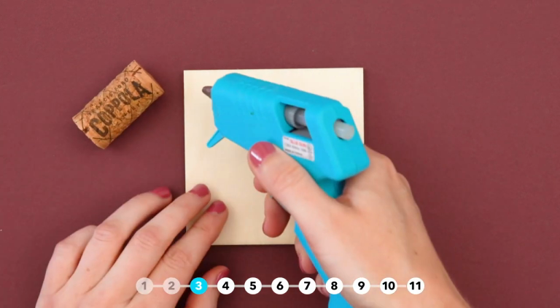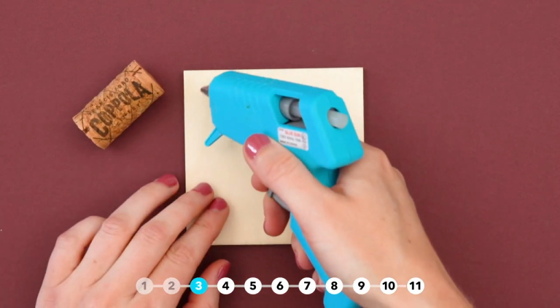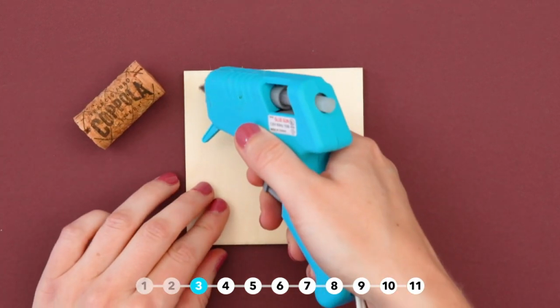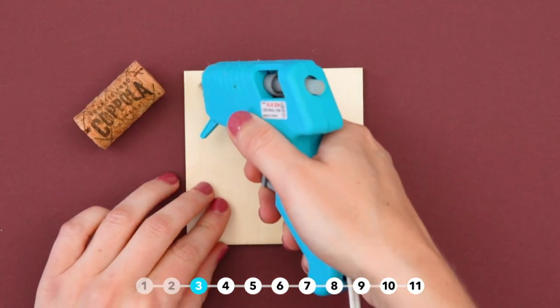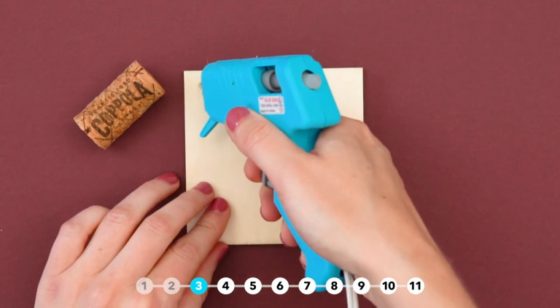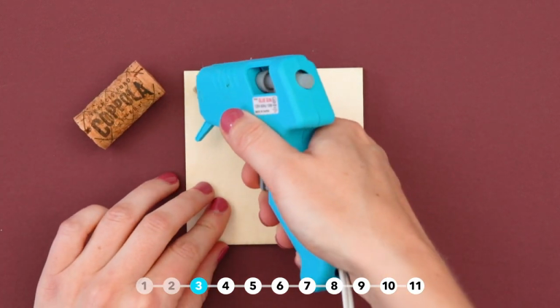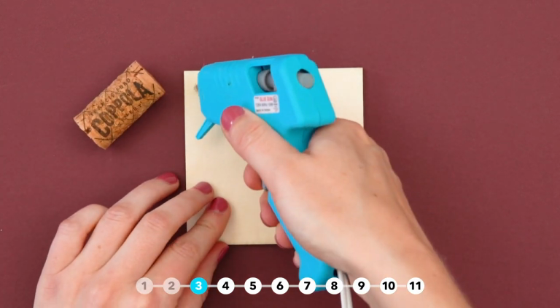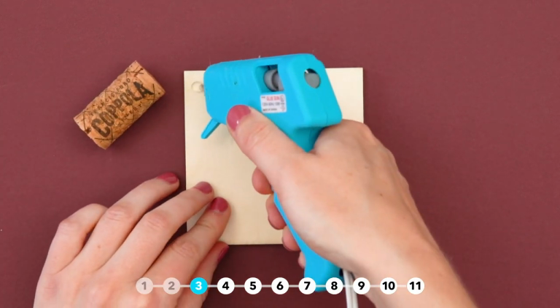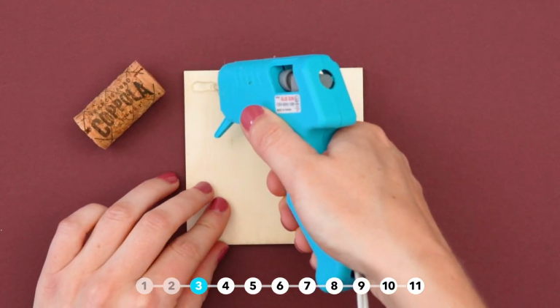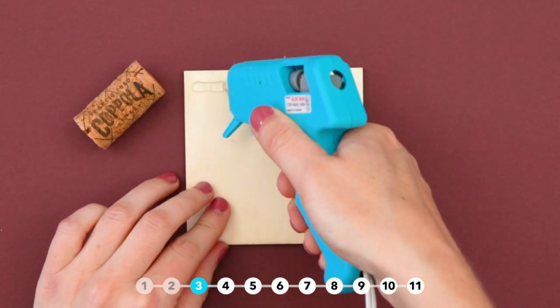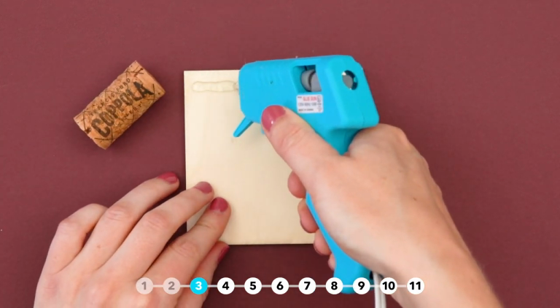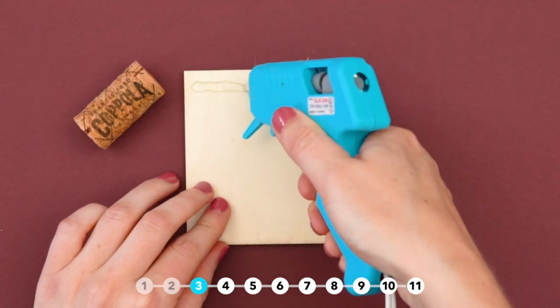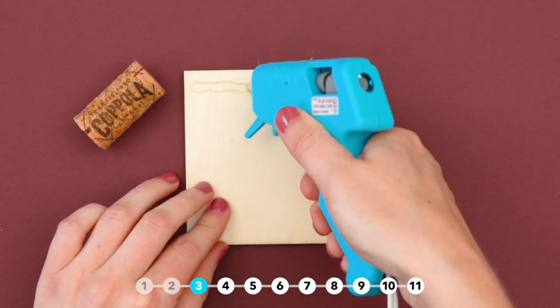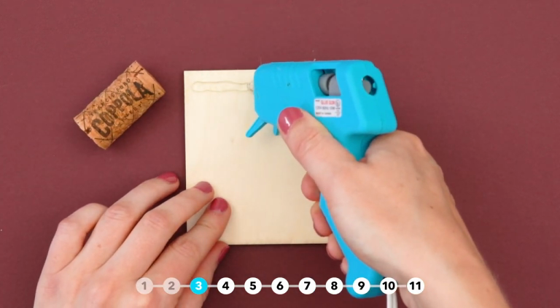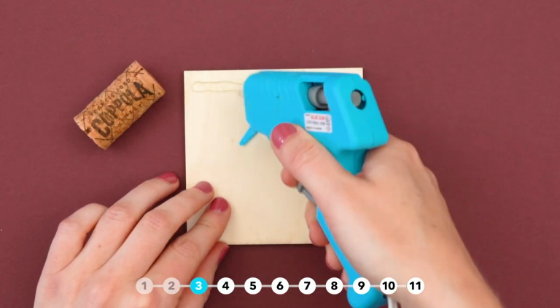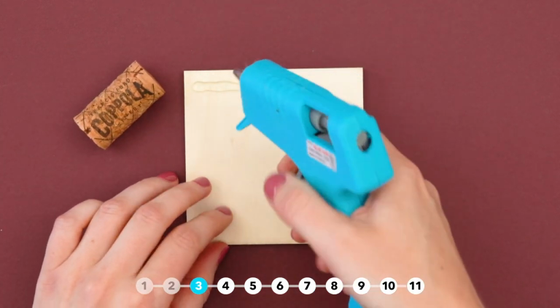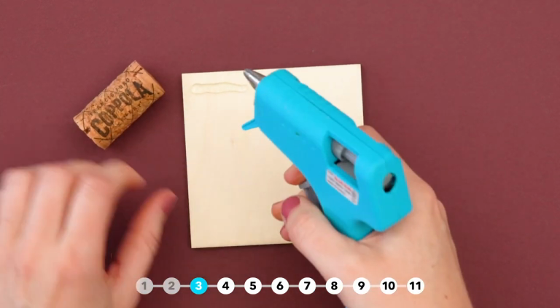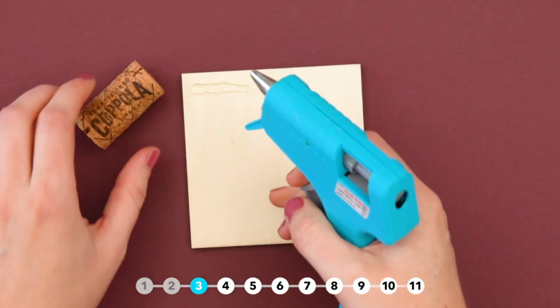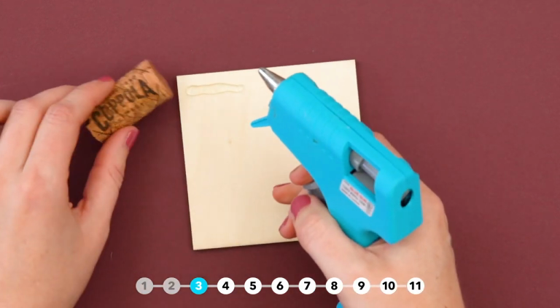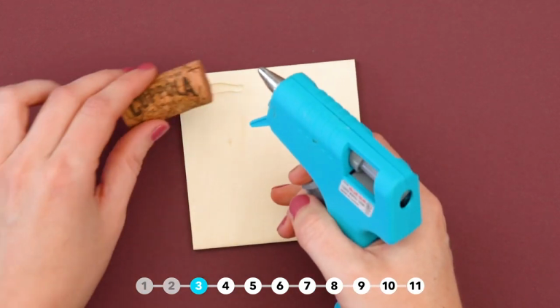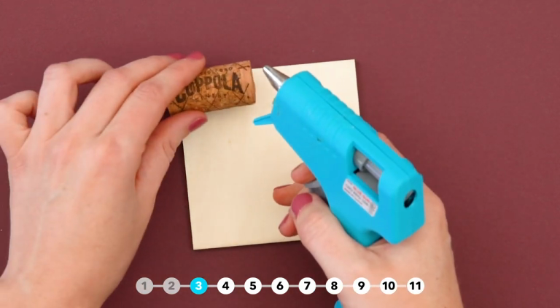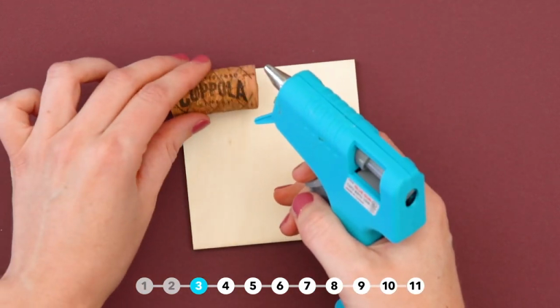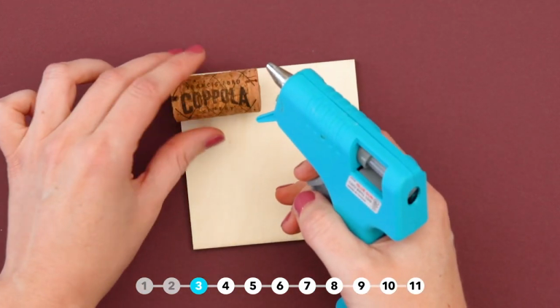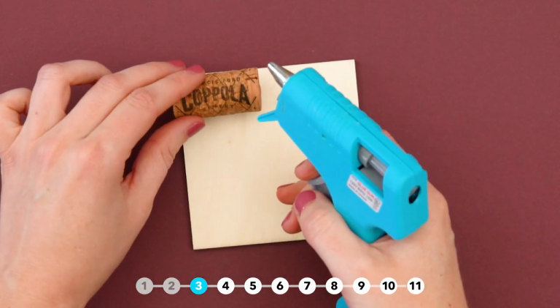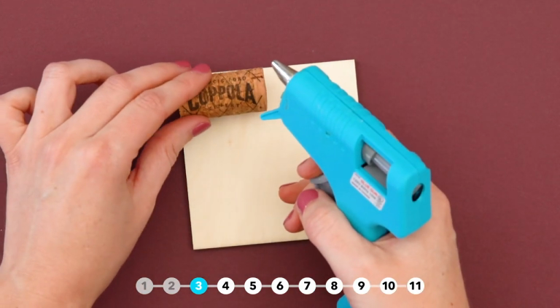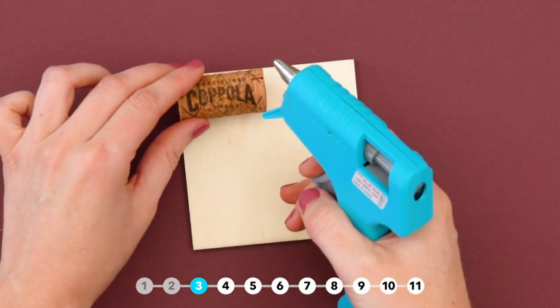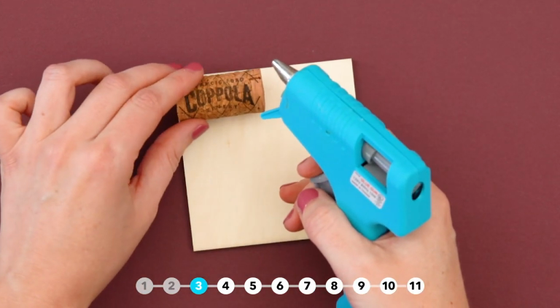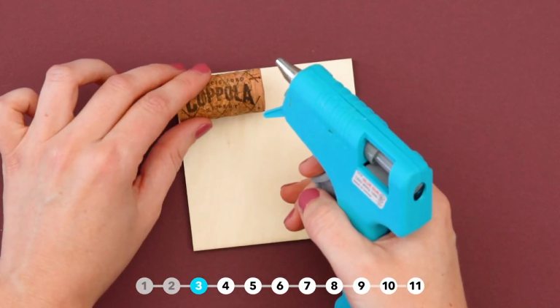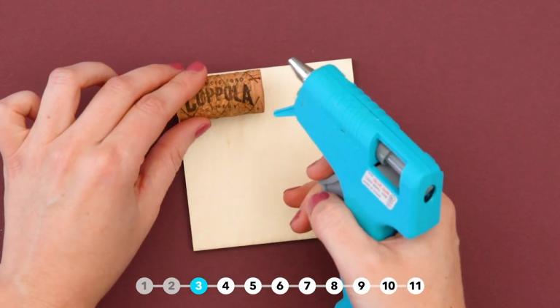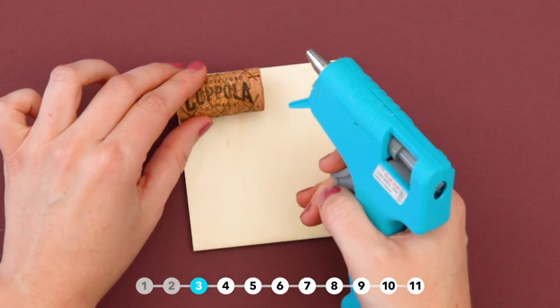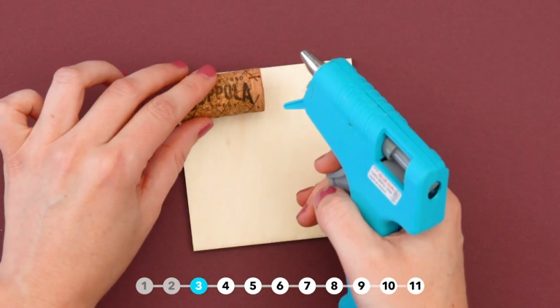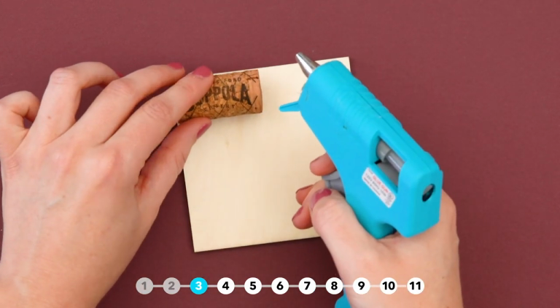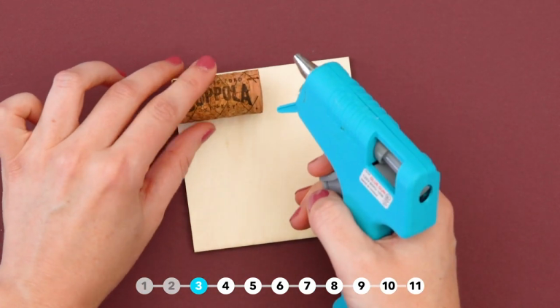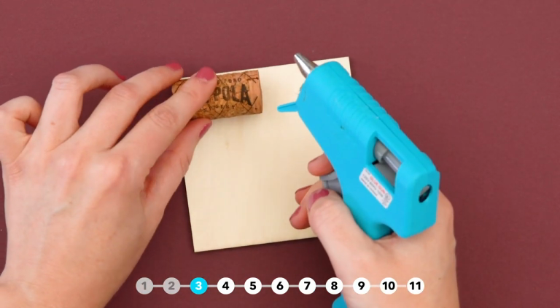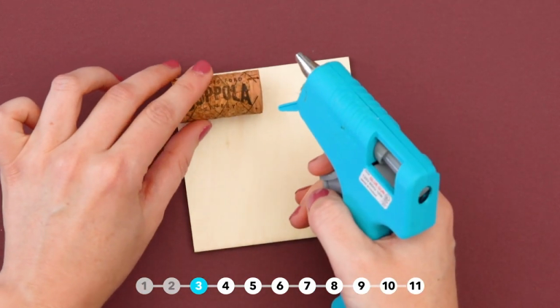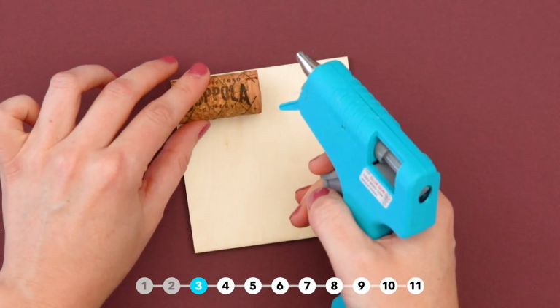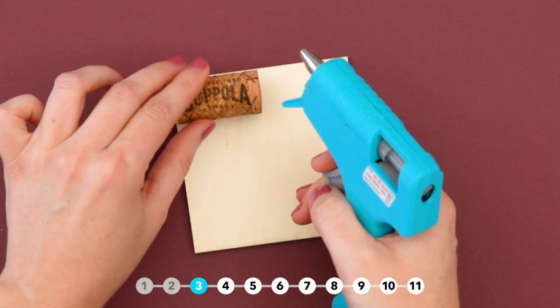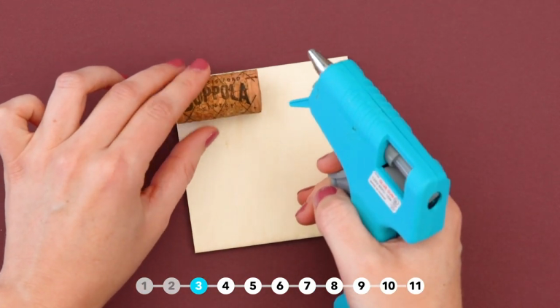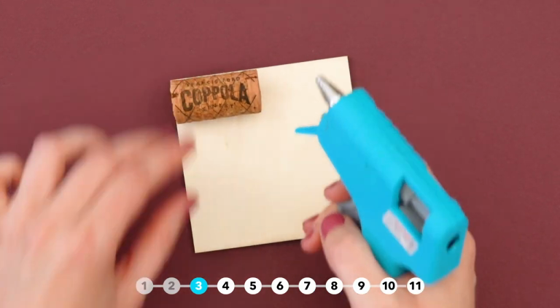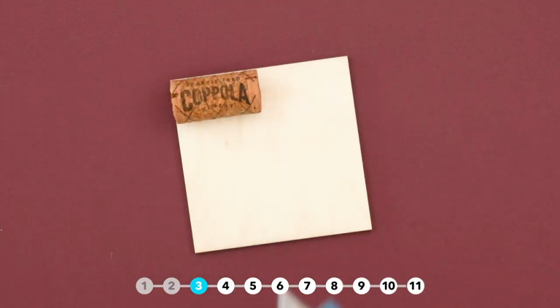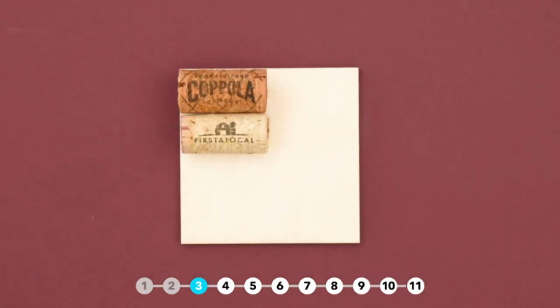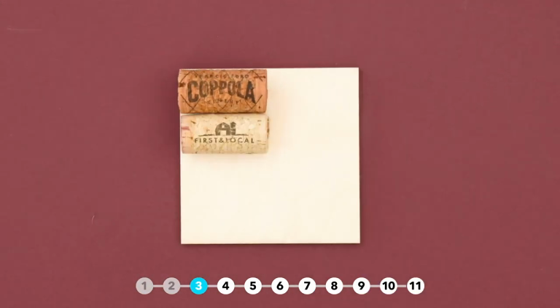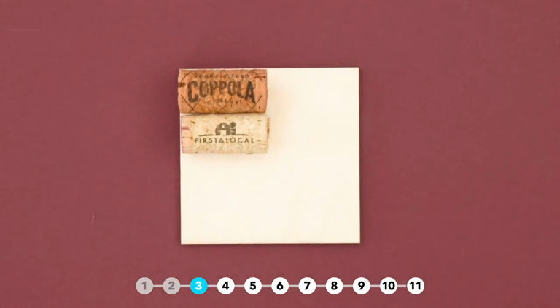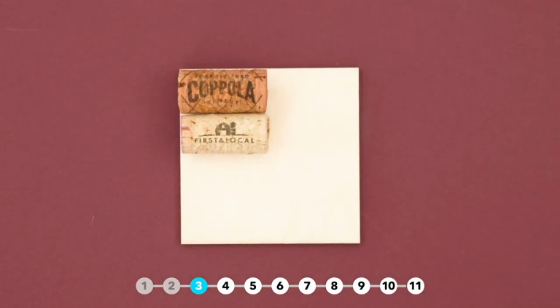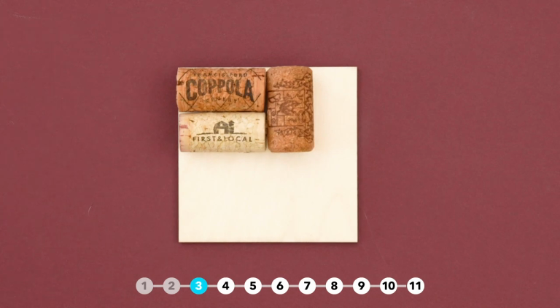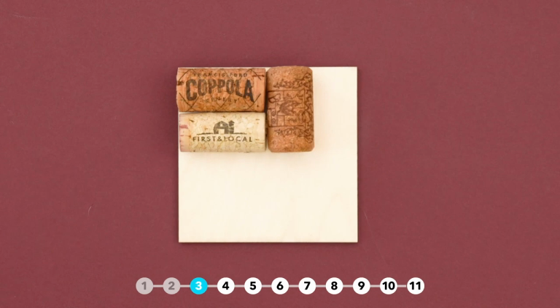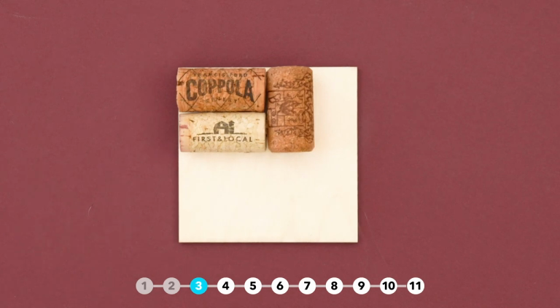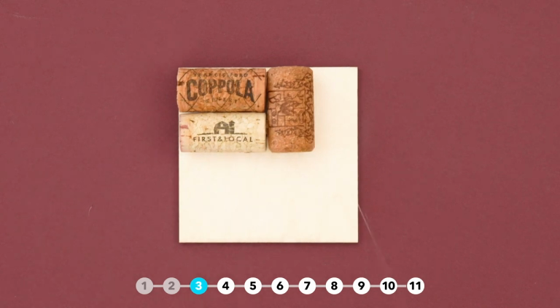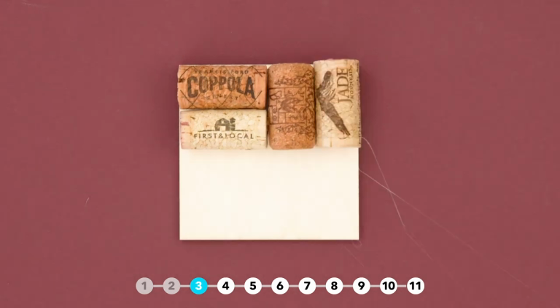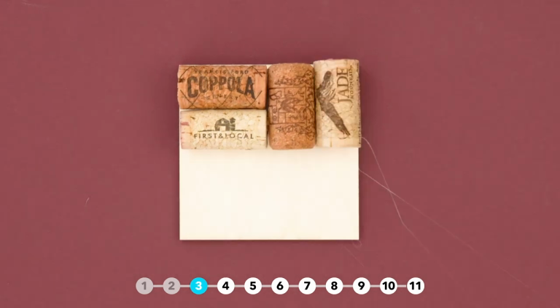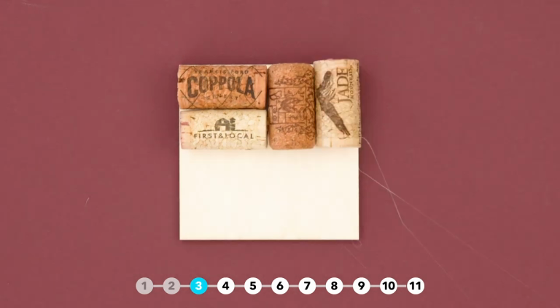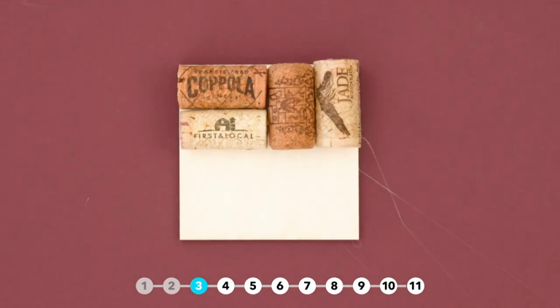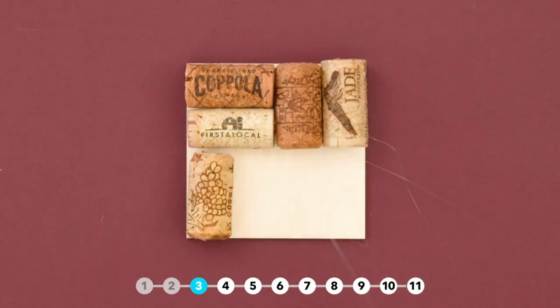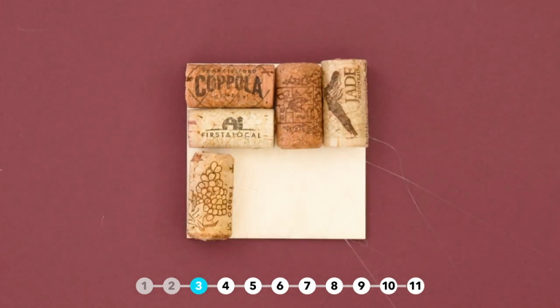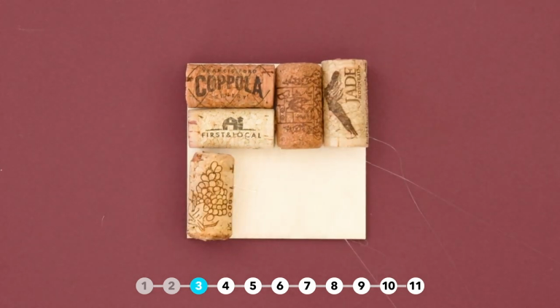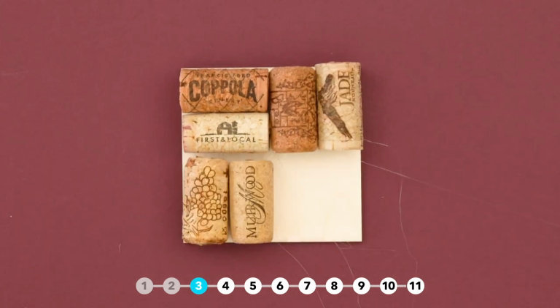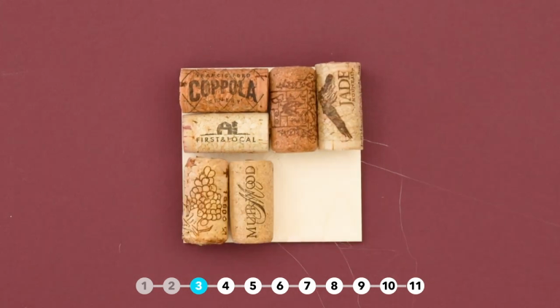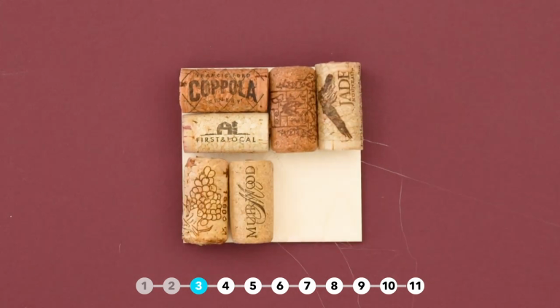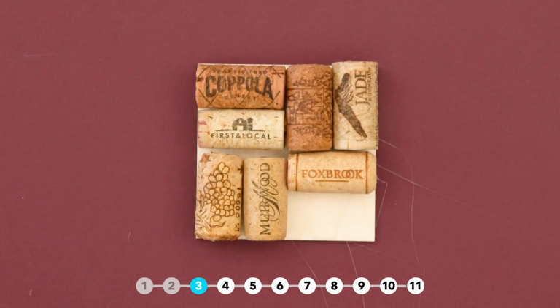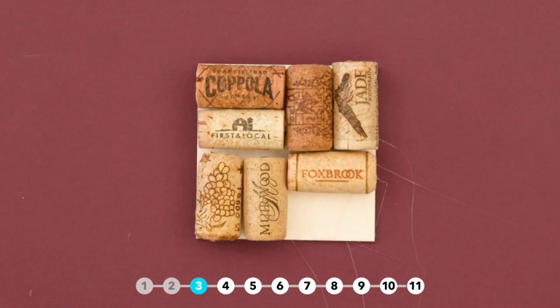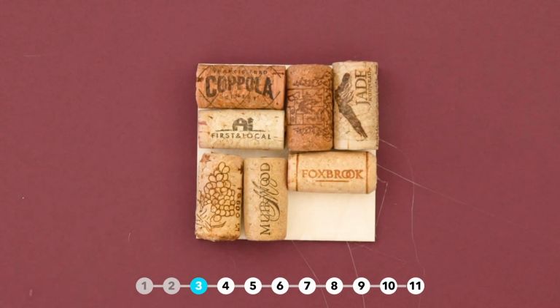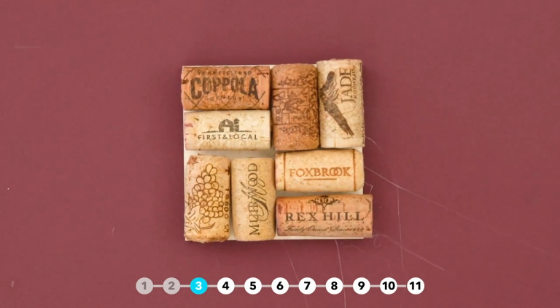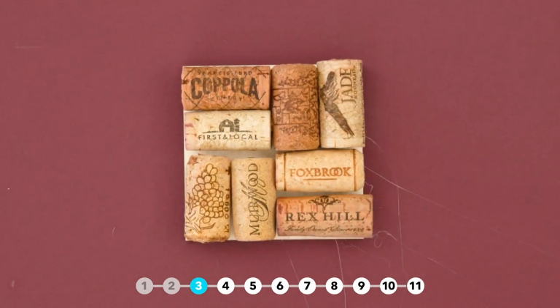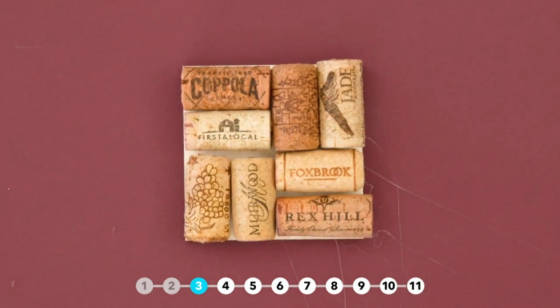Make a super cute, super easy coaster using corks and a piece of craft wood. Just hot glue in pairs, alternating directions.